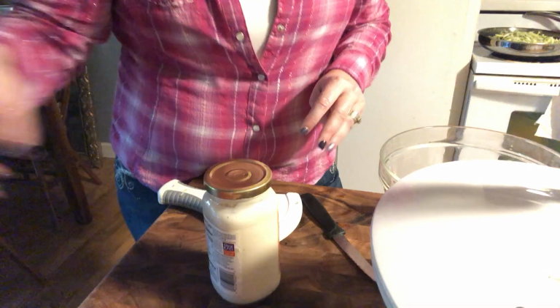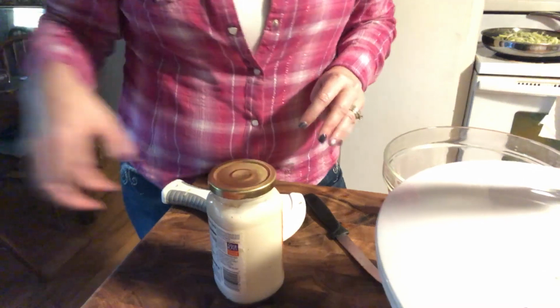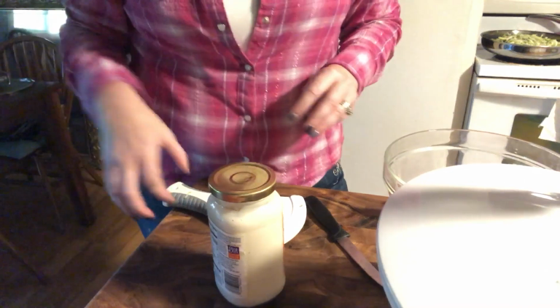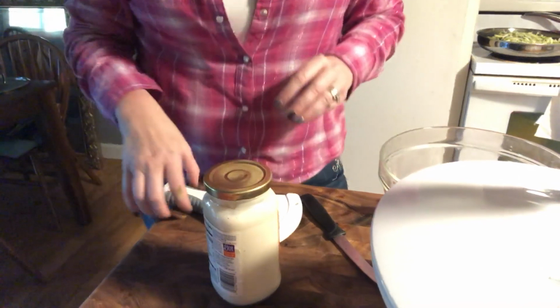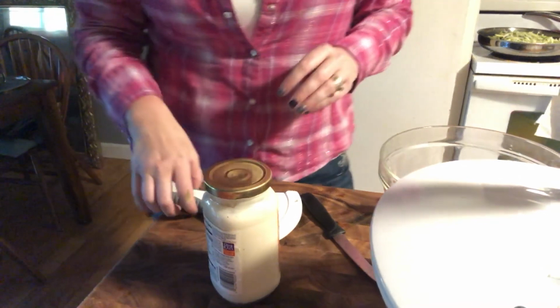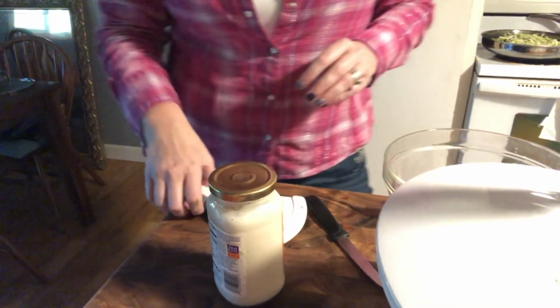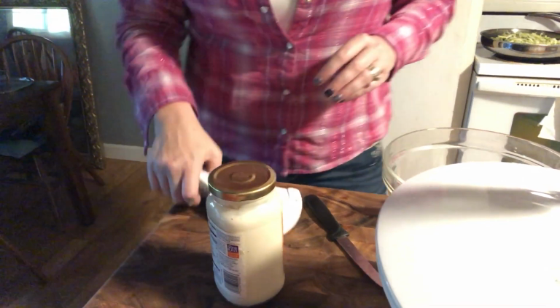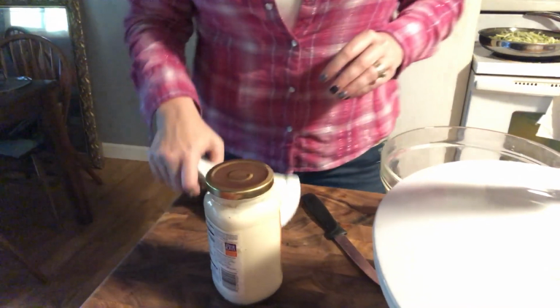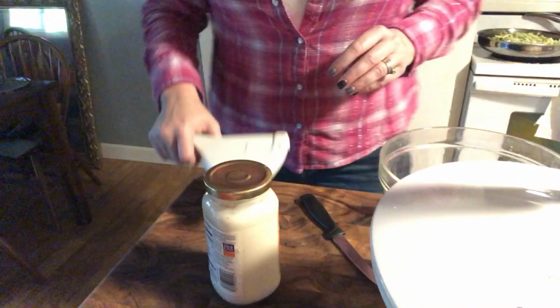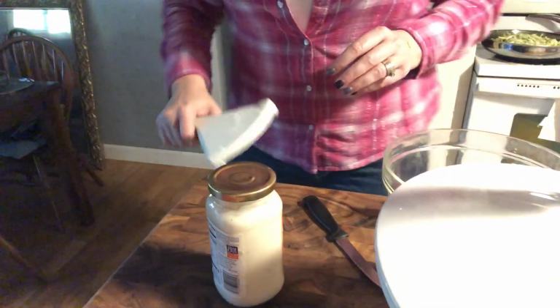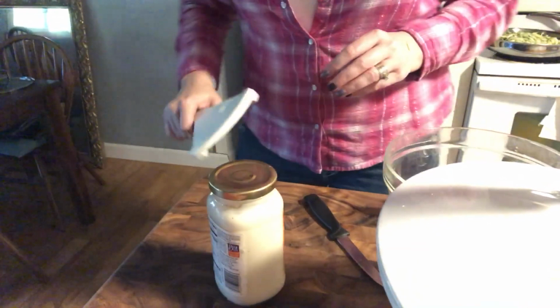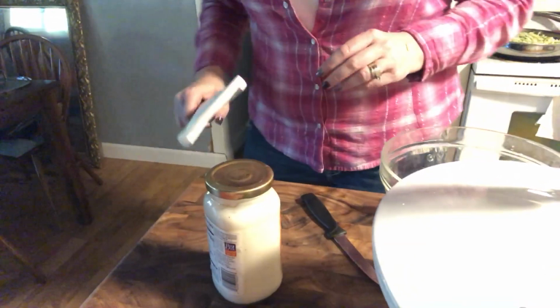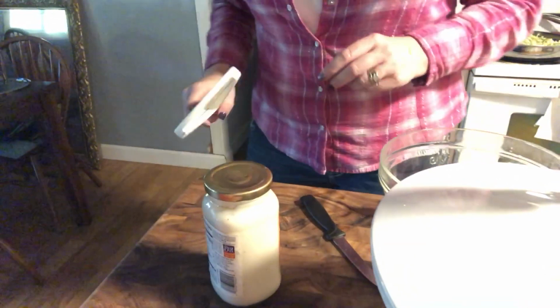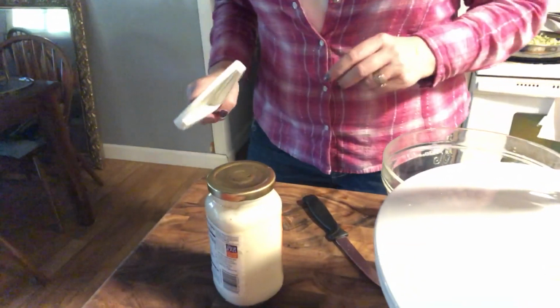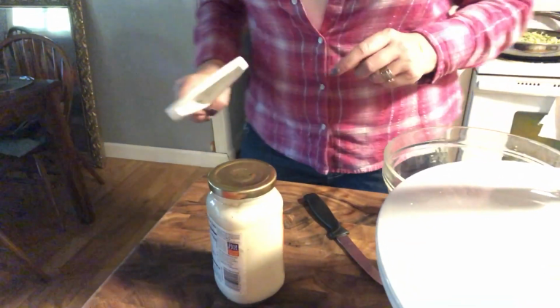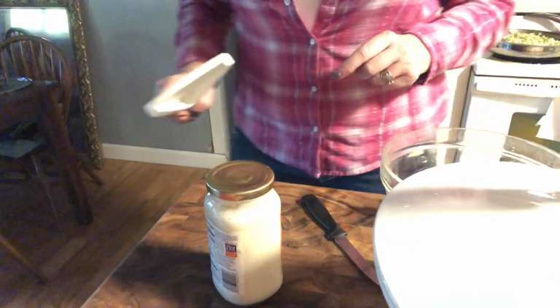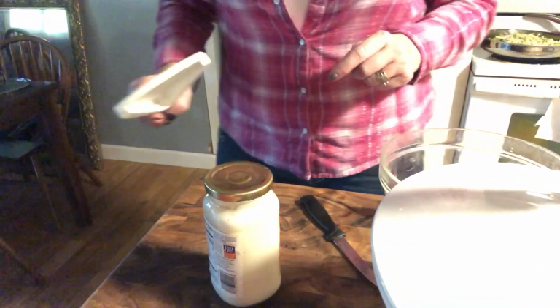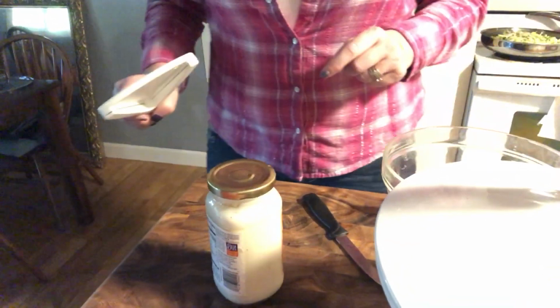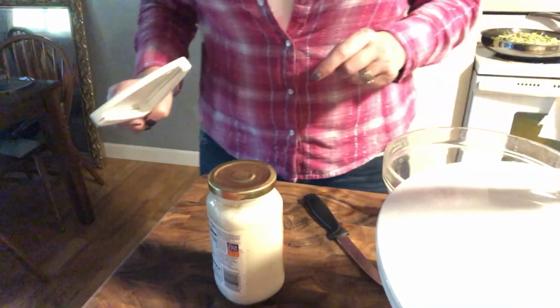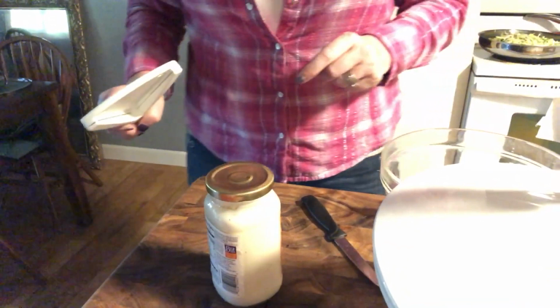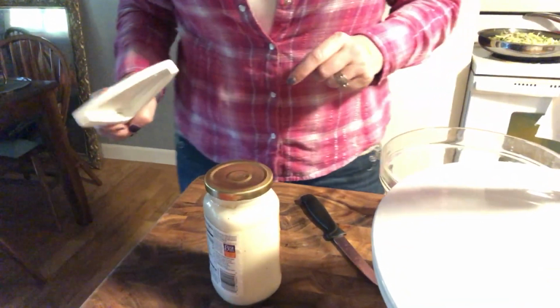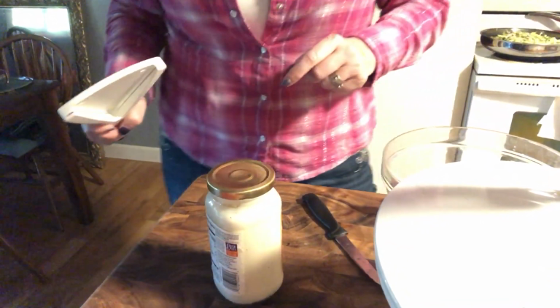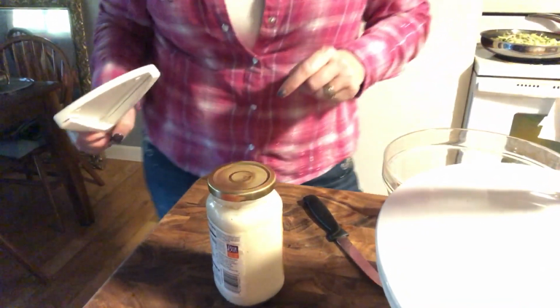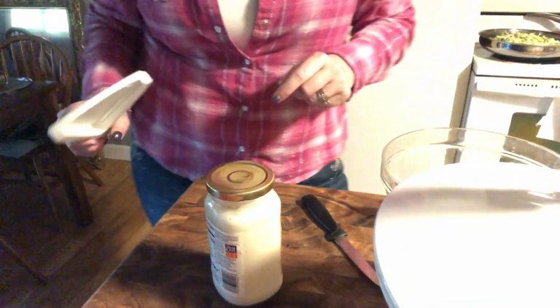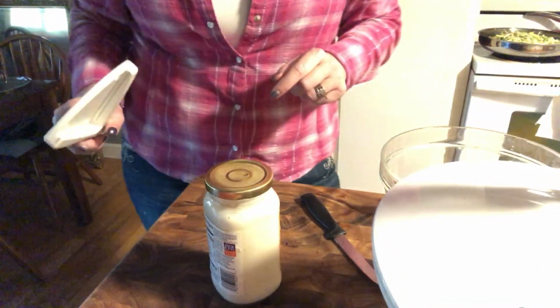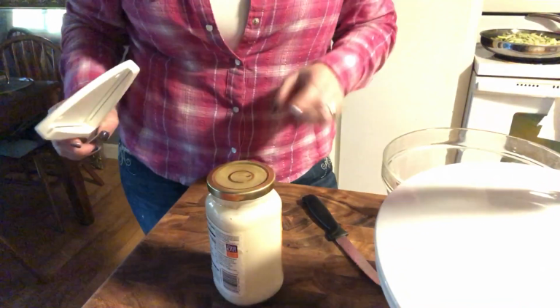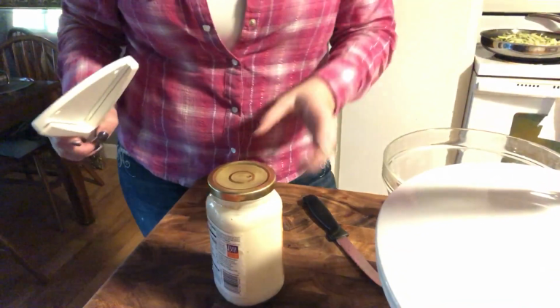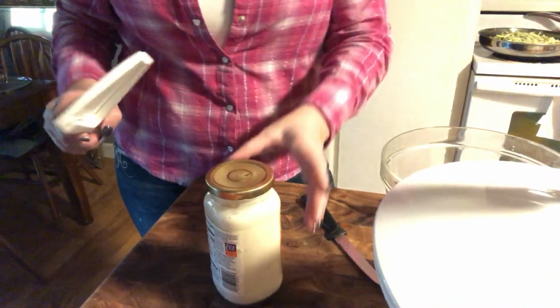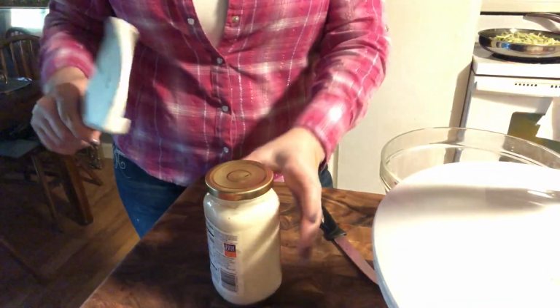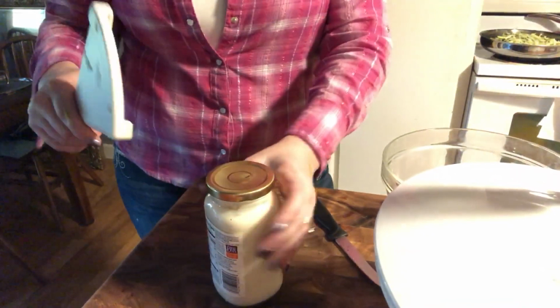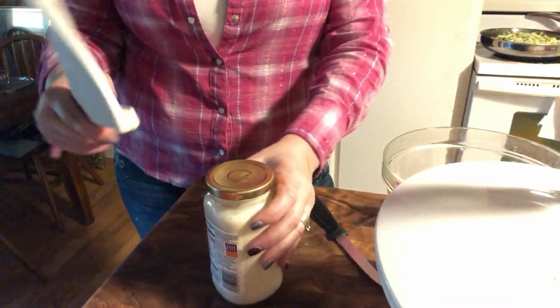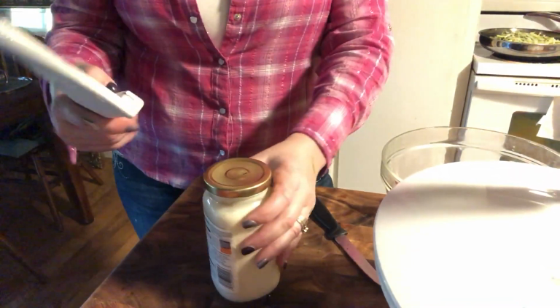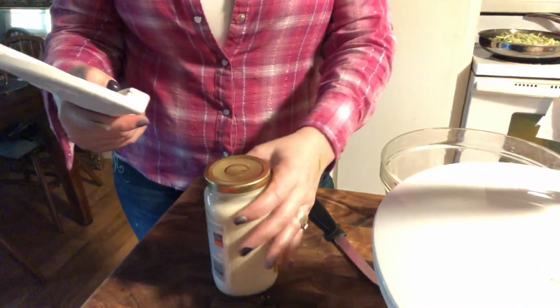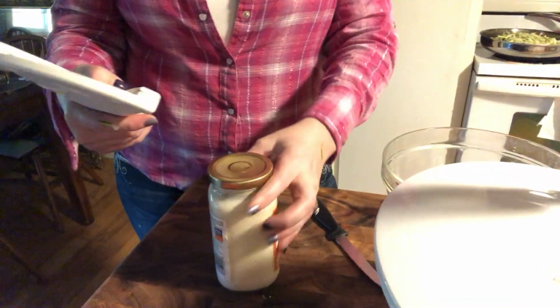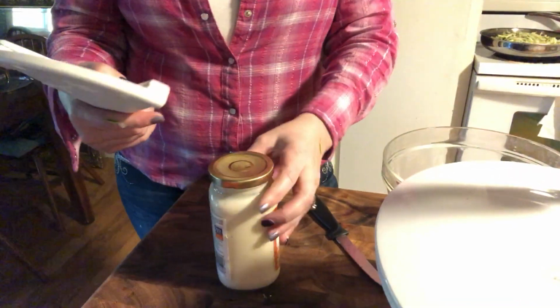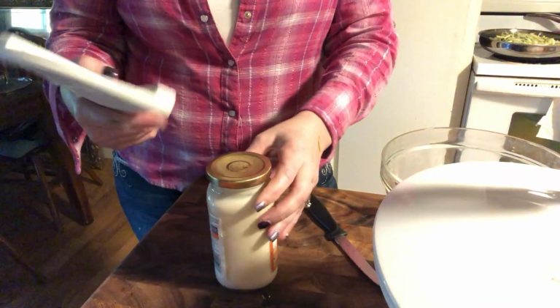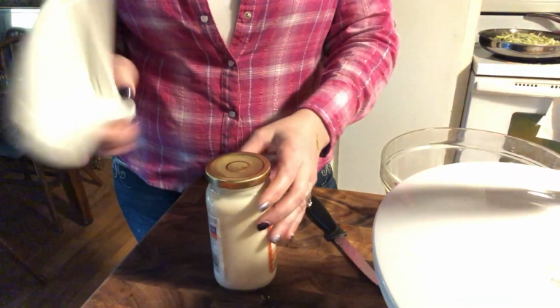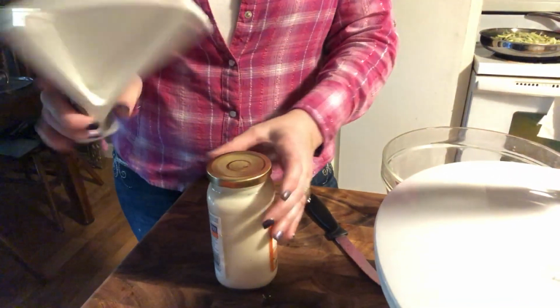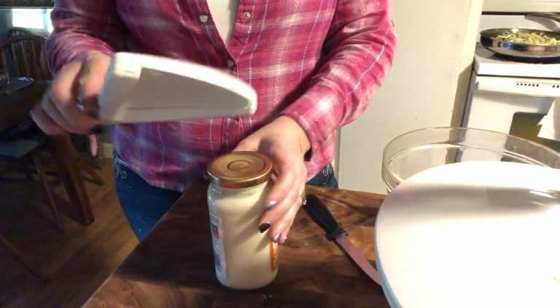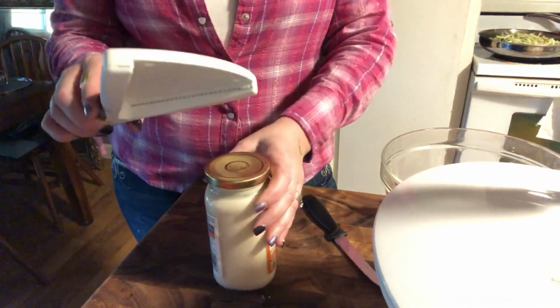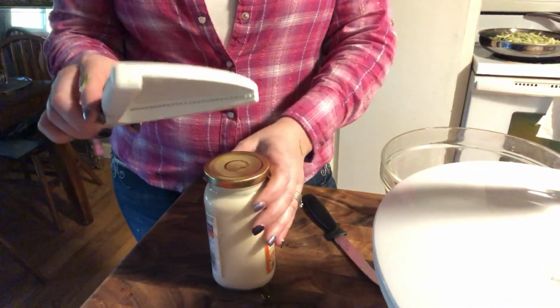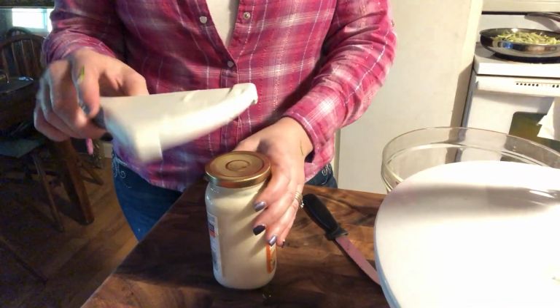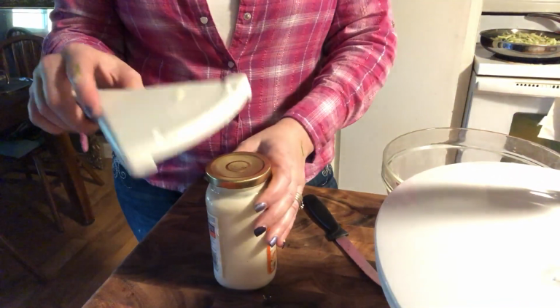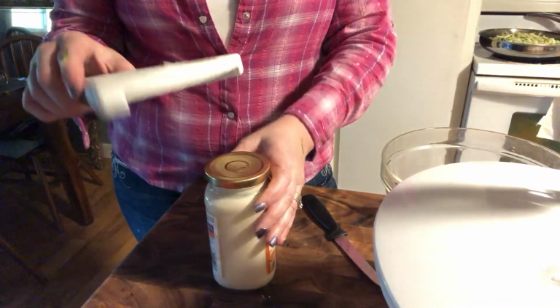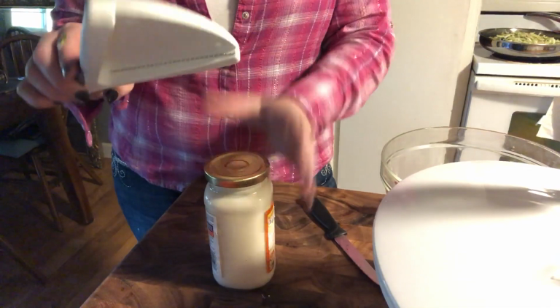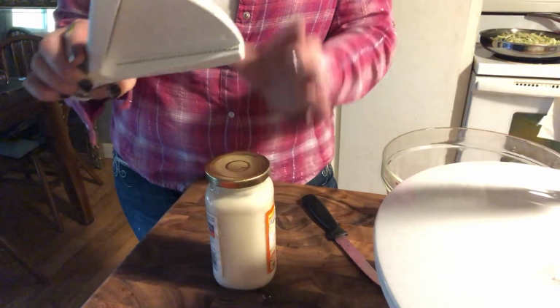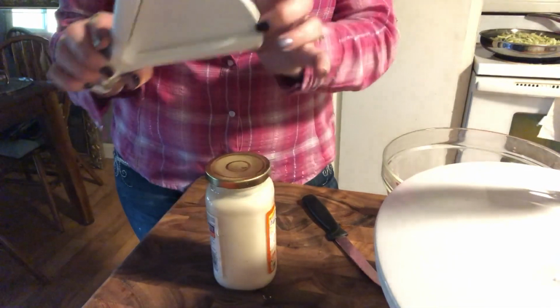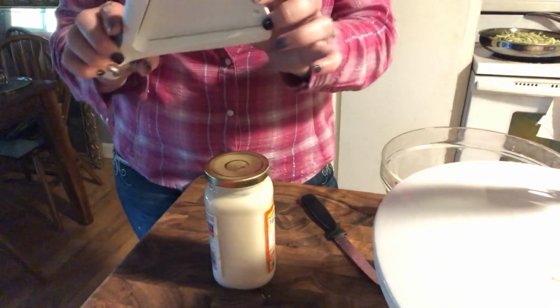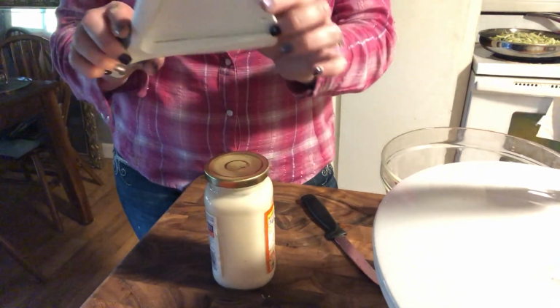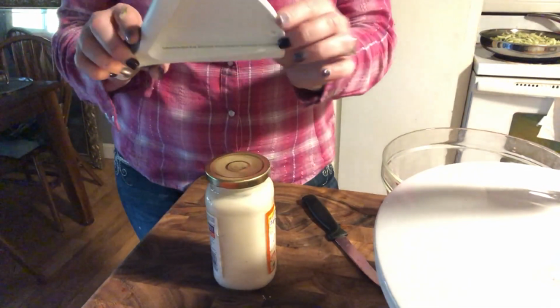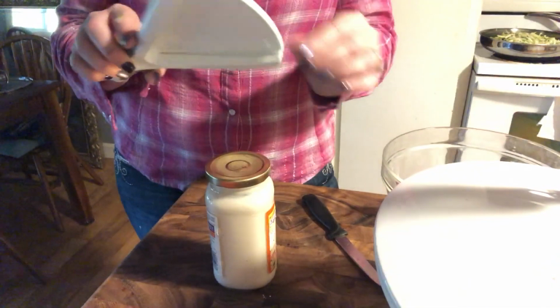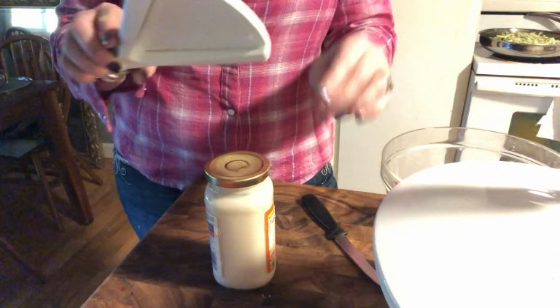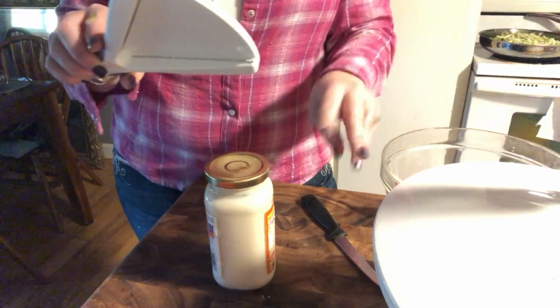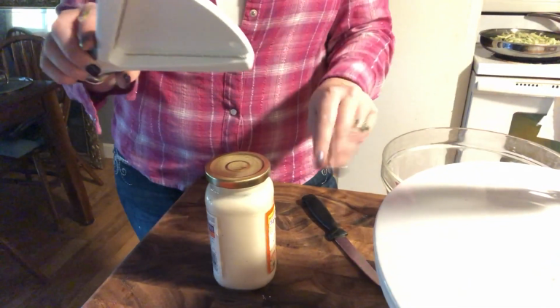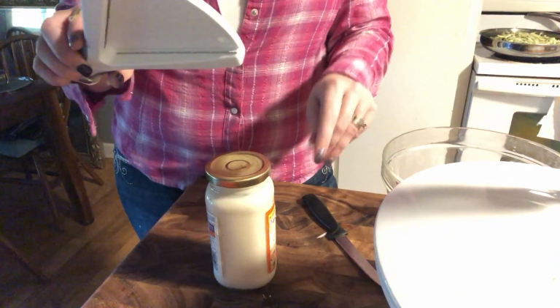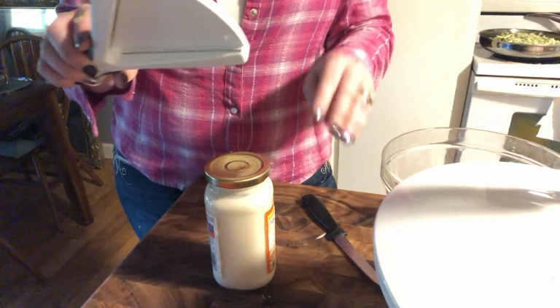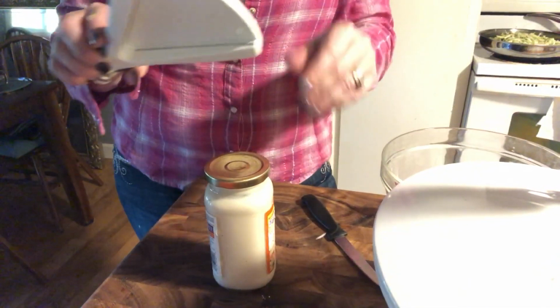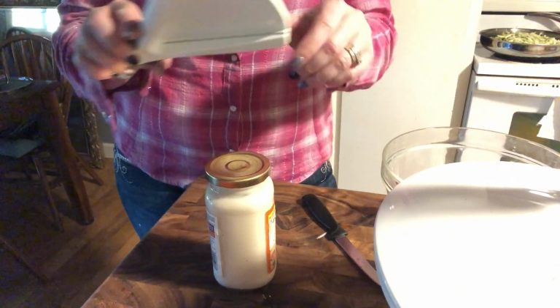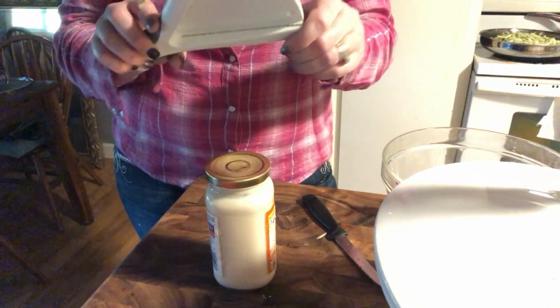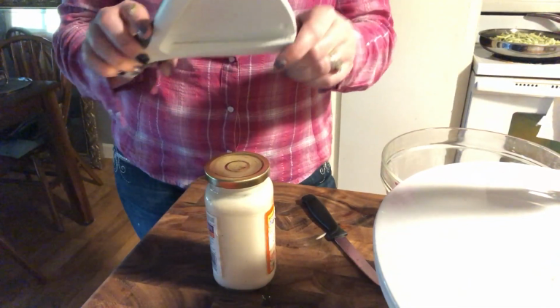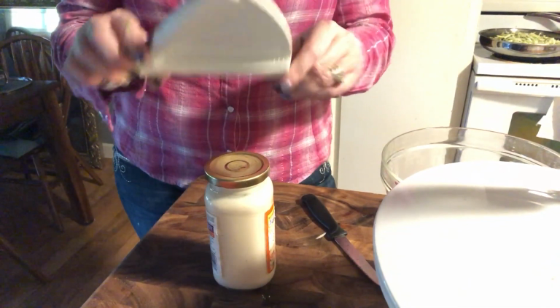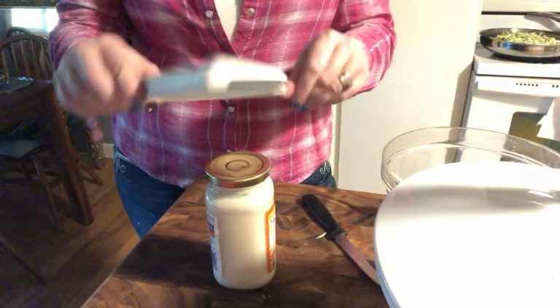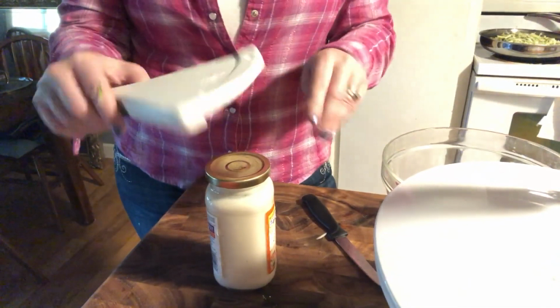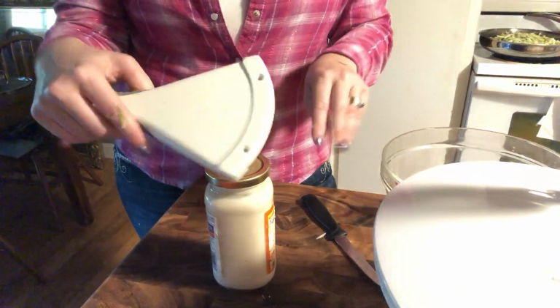Hi, Jen Bloom here, your Gentastic Pampered Chef consultant. Today I'm going to show you a really easy cool tool — the jar opener.